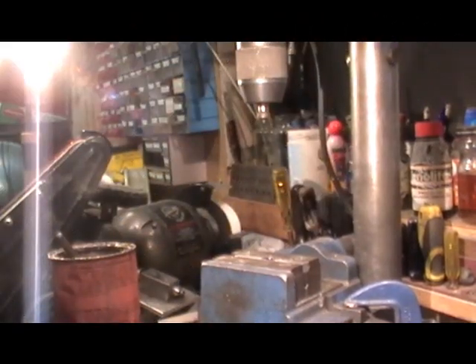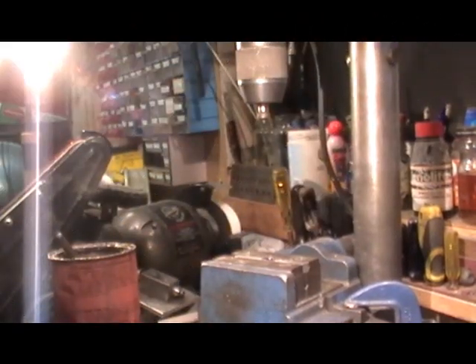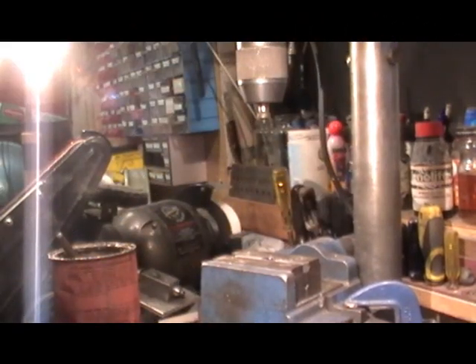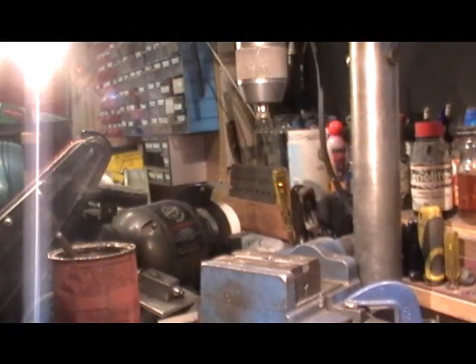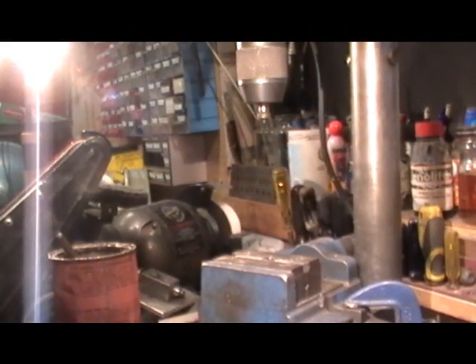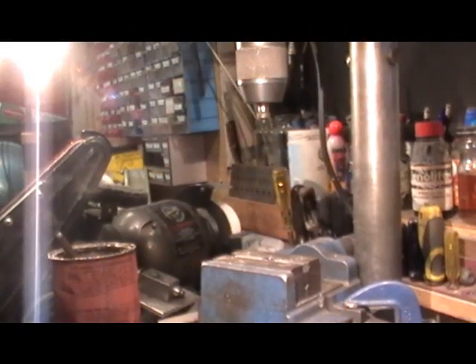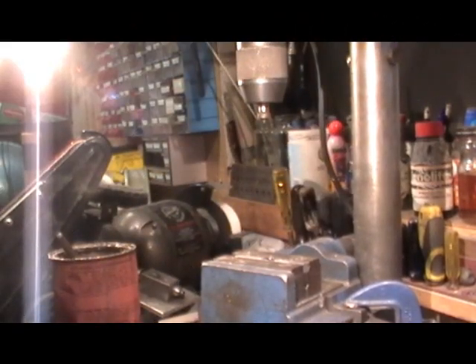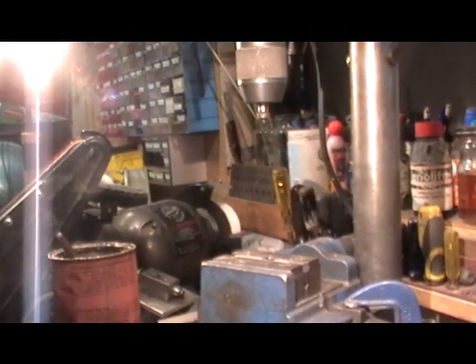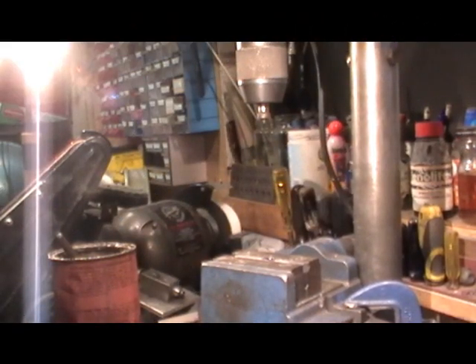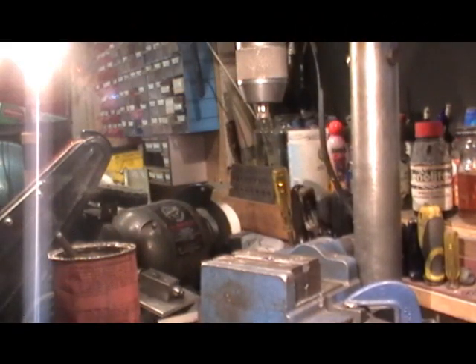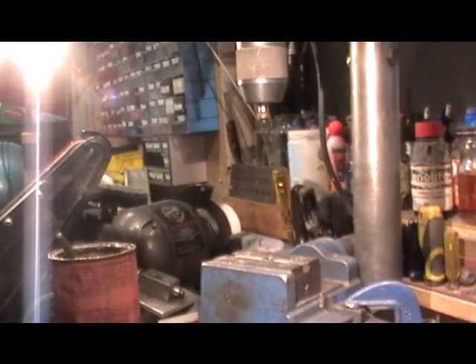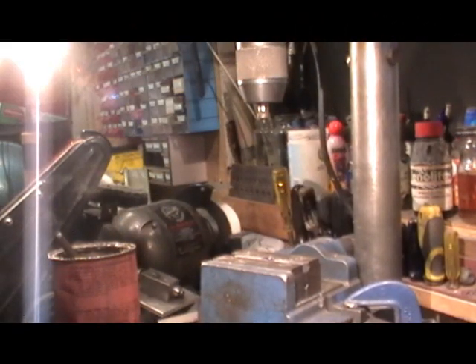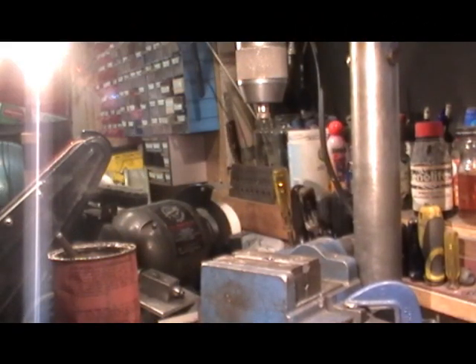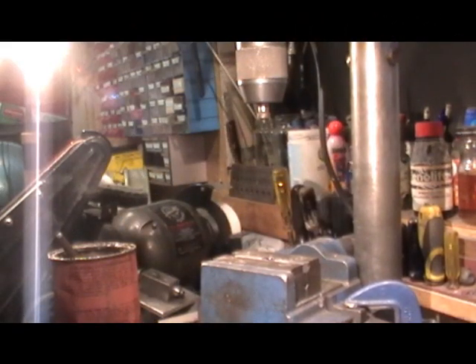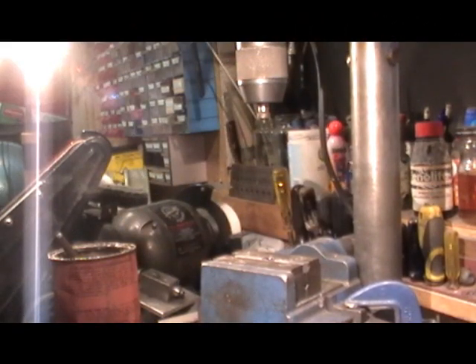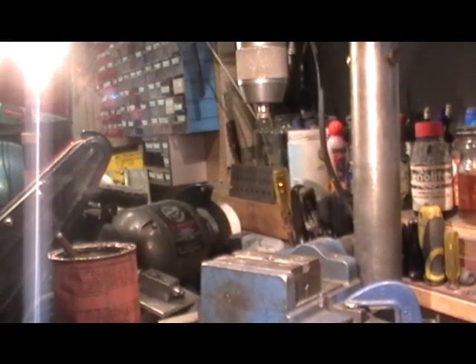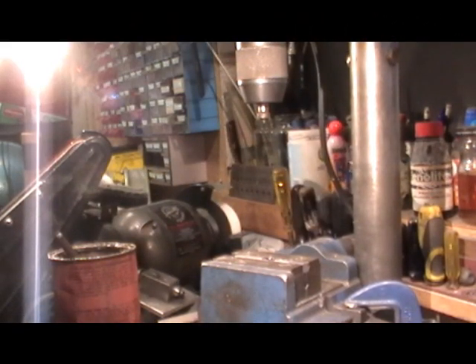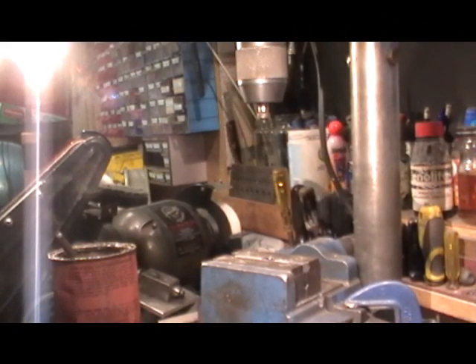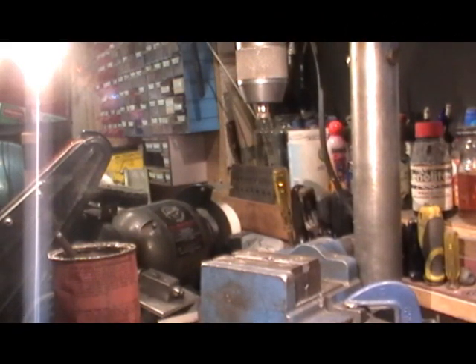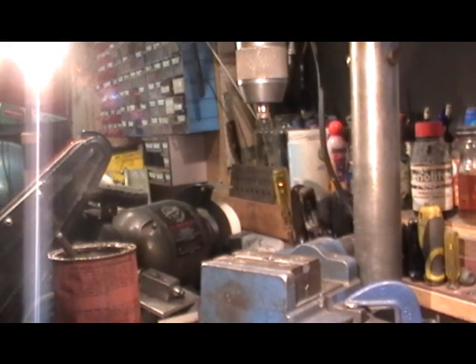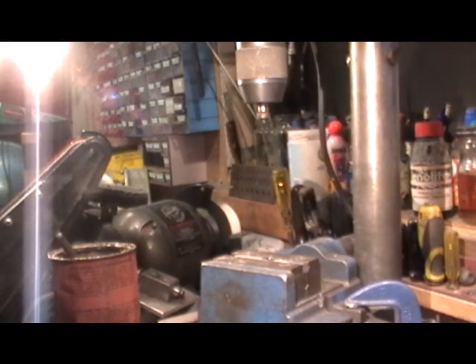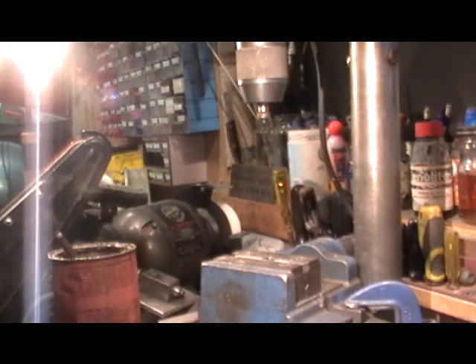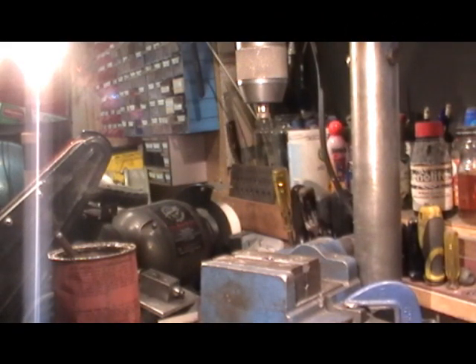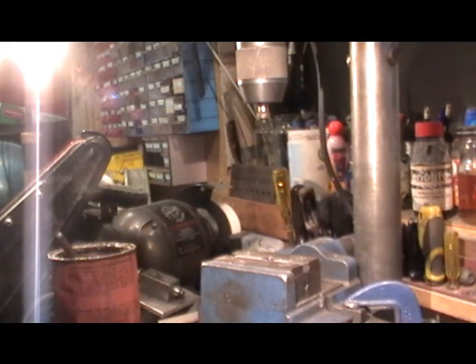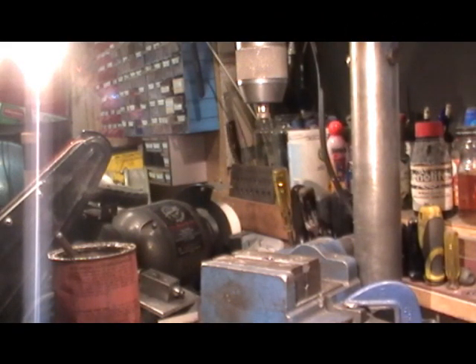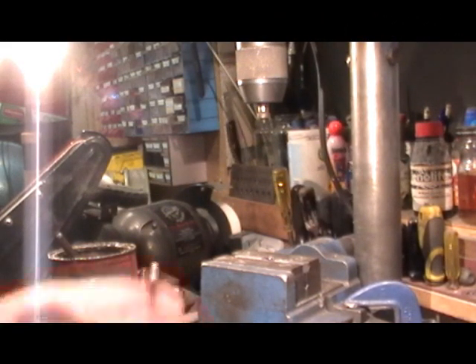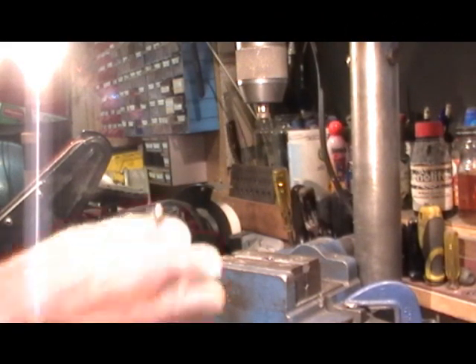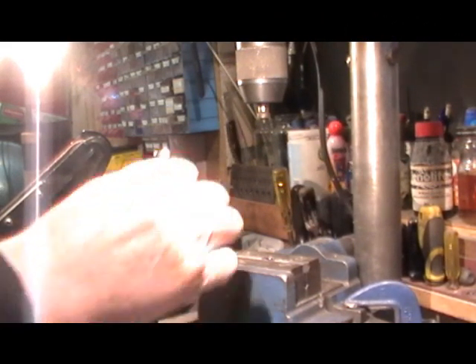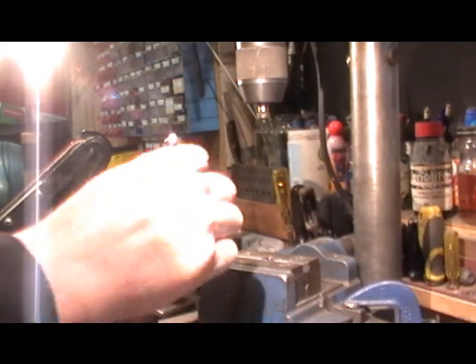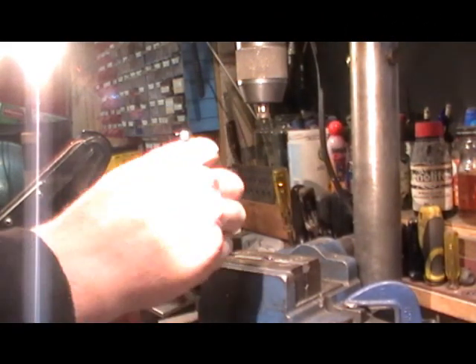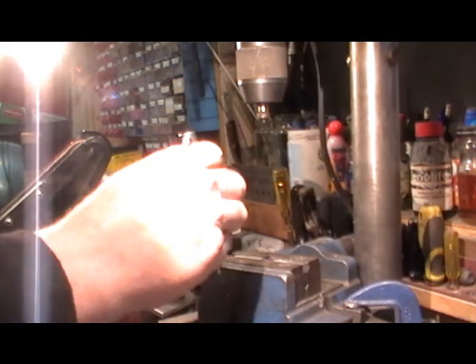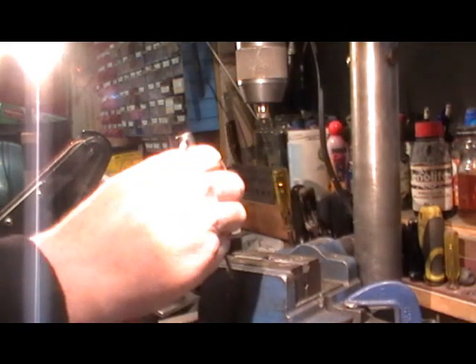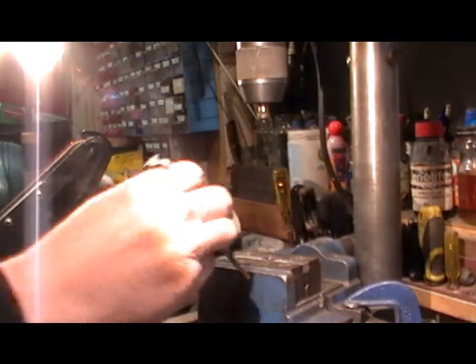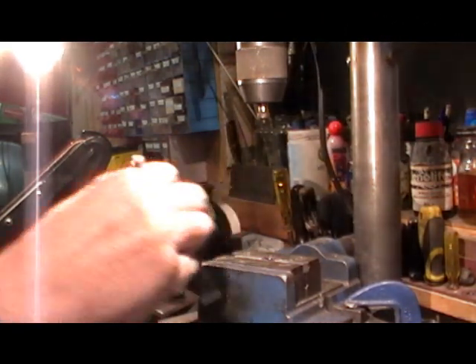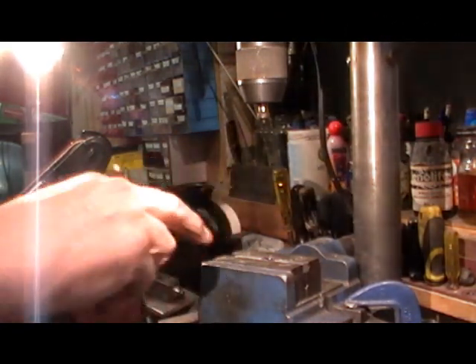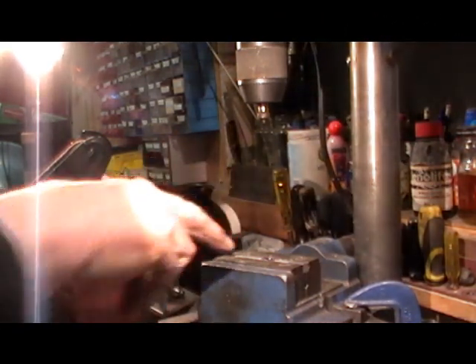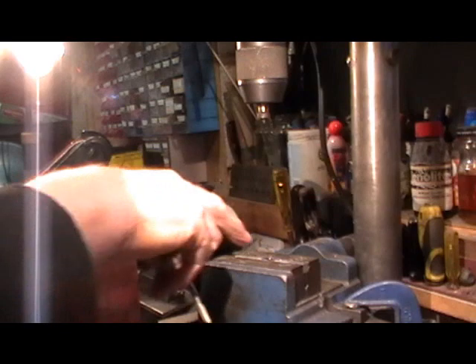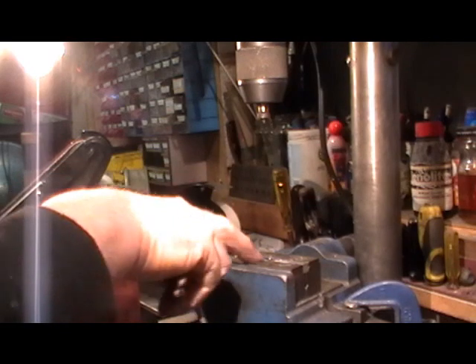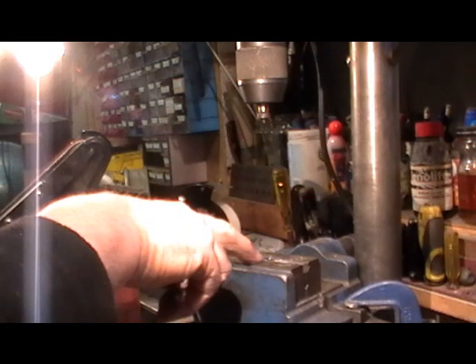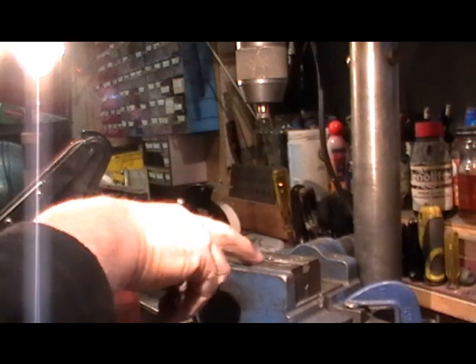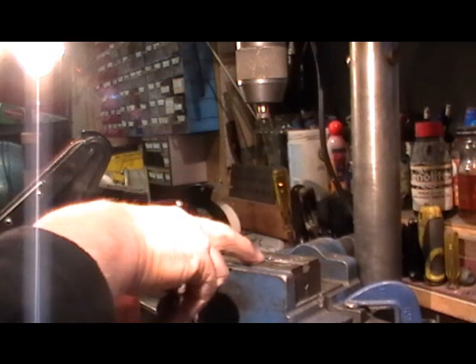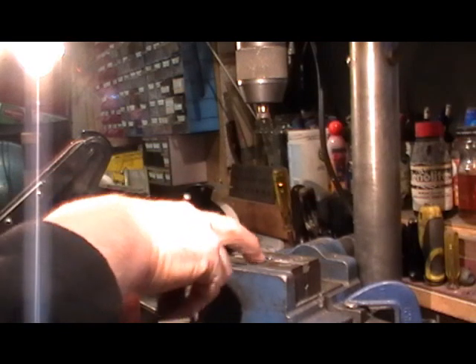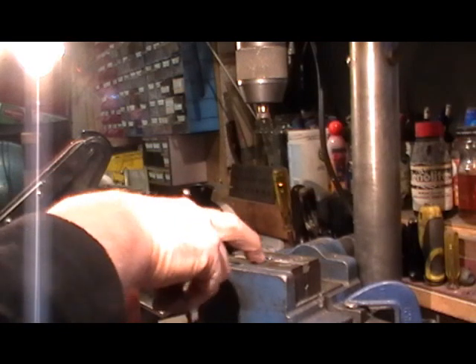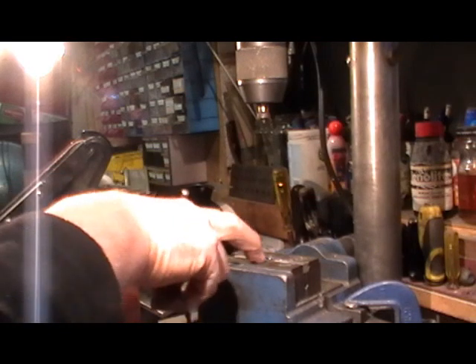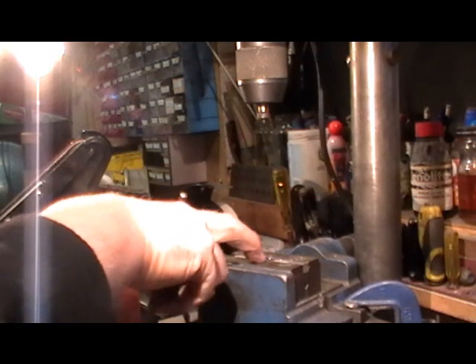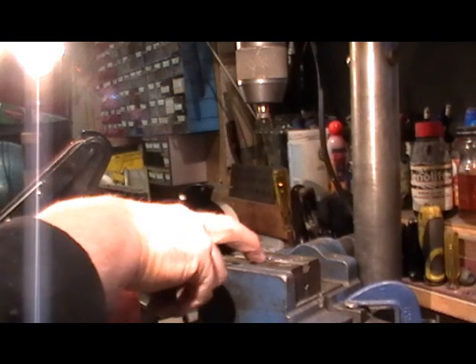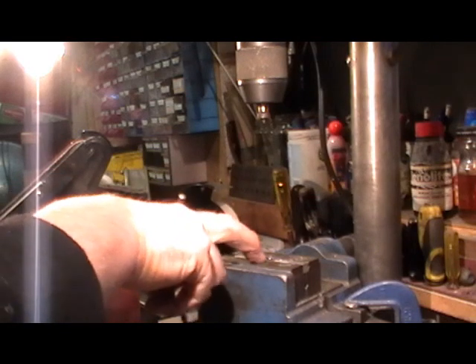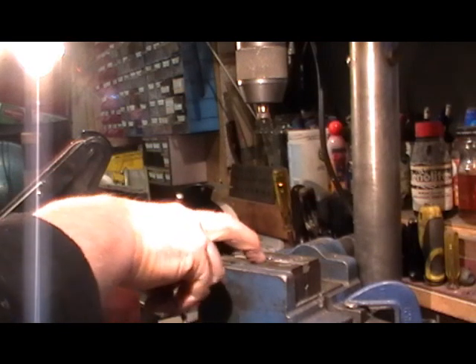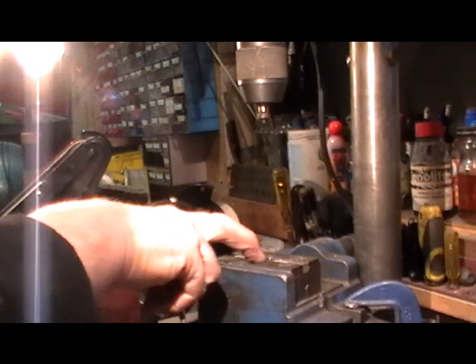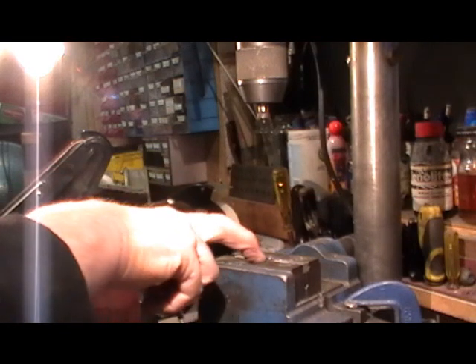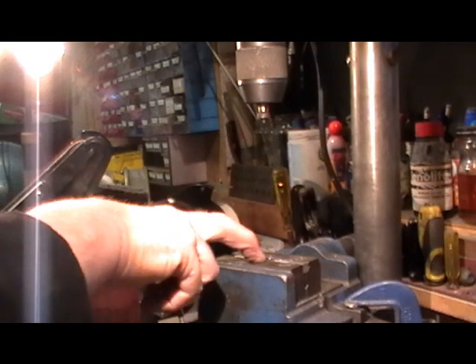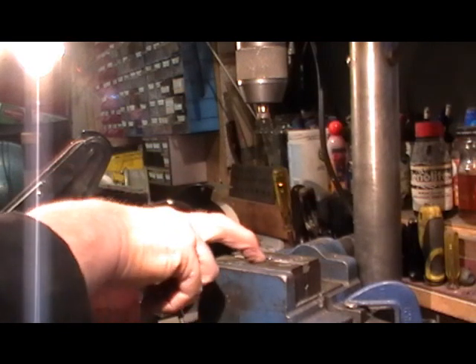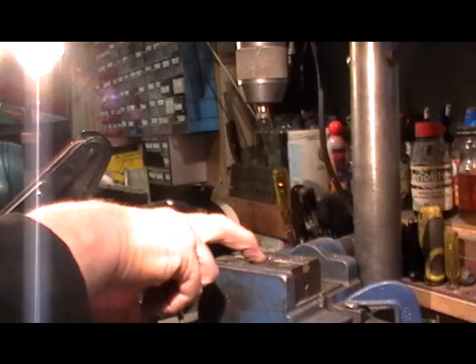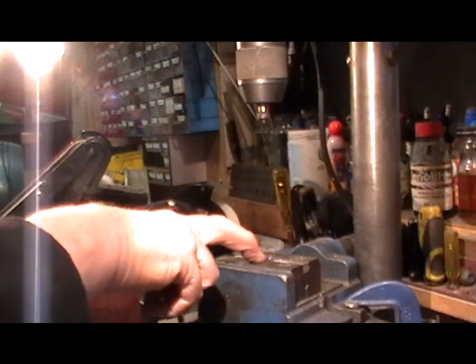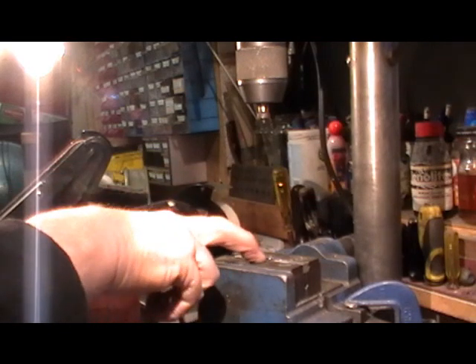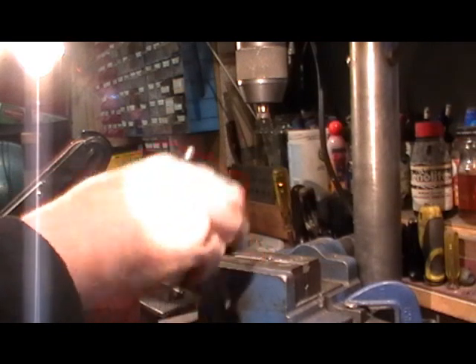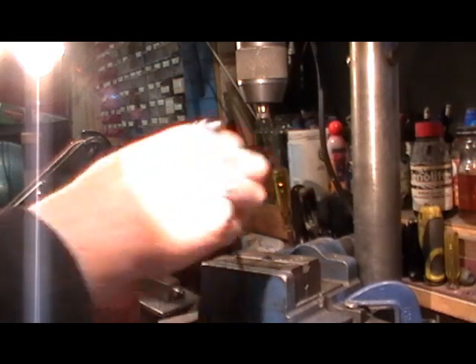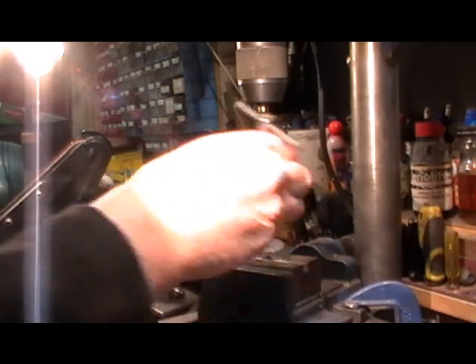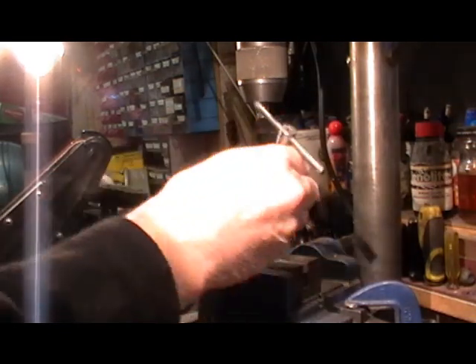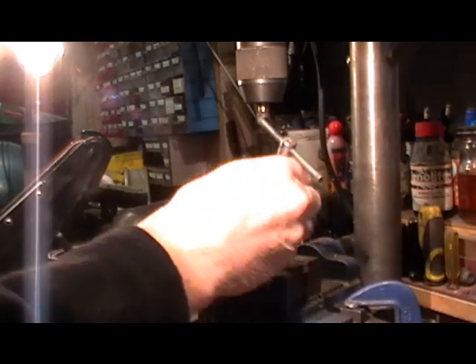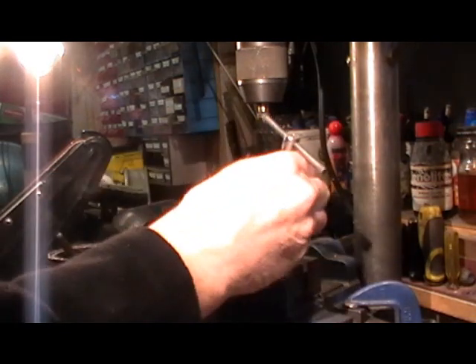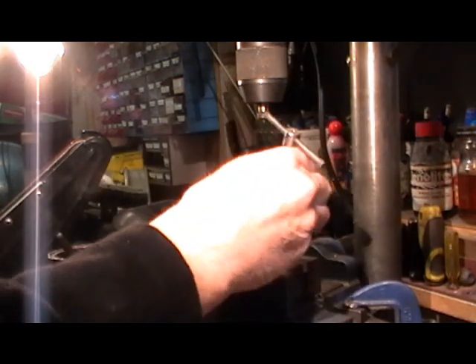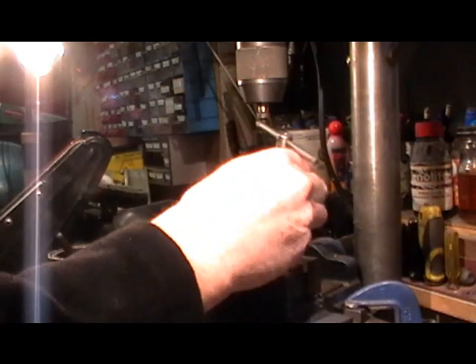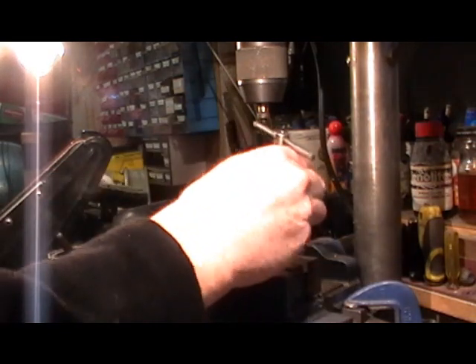Okay, there they are. Just got to tap the centre hole 2BA now.